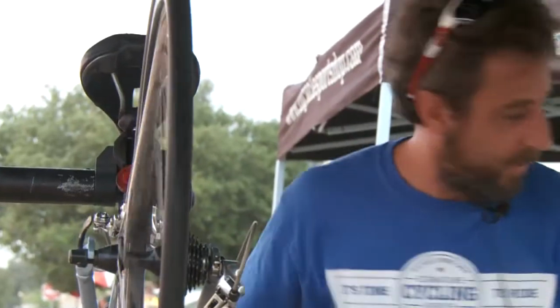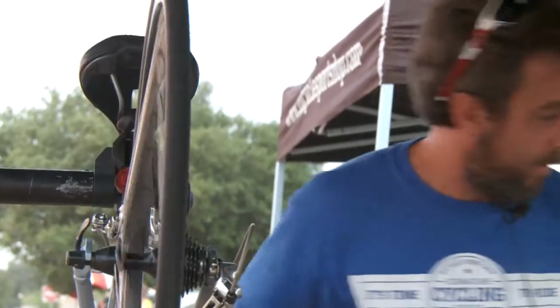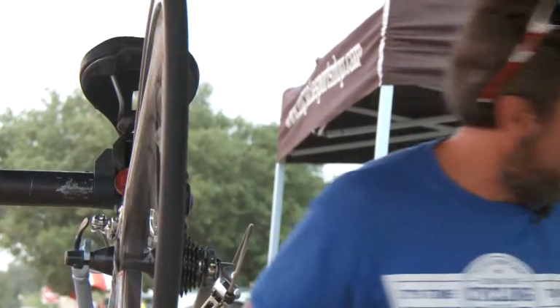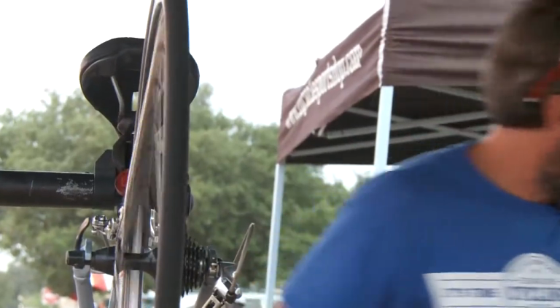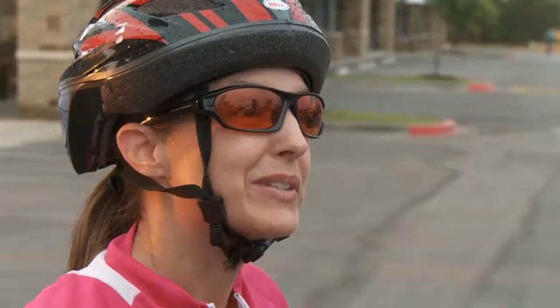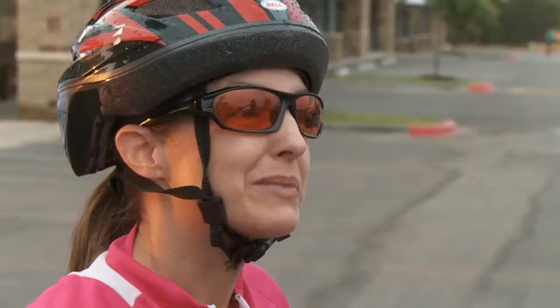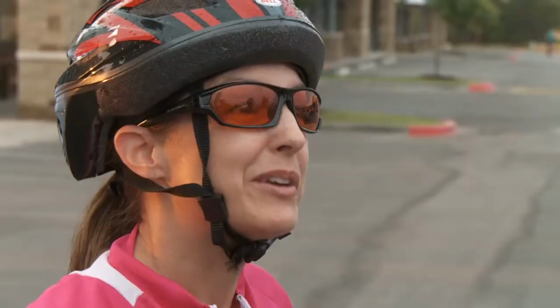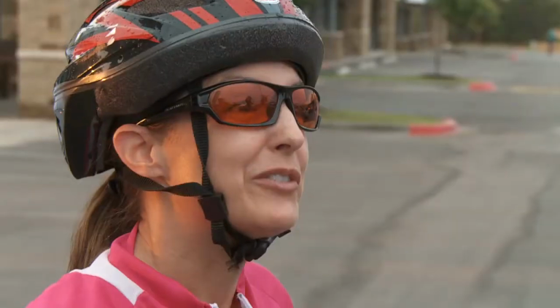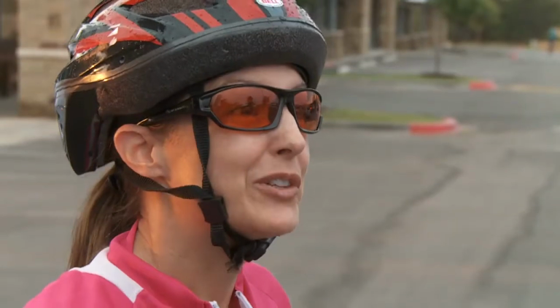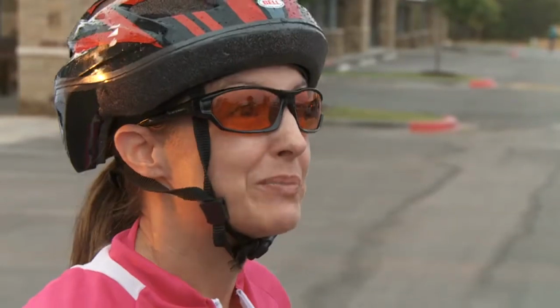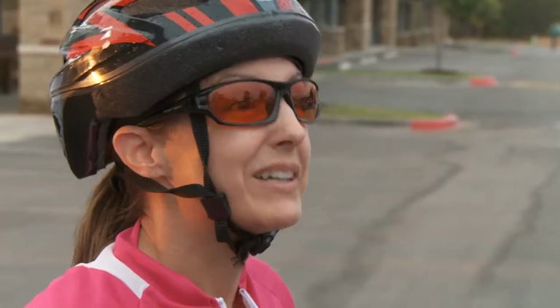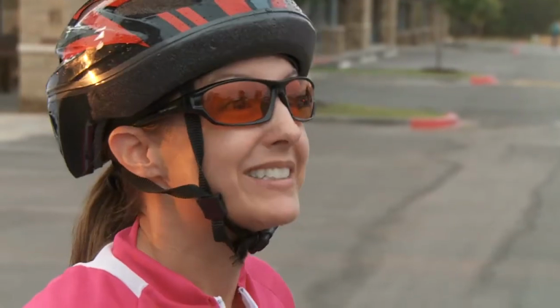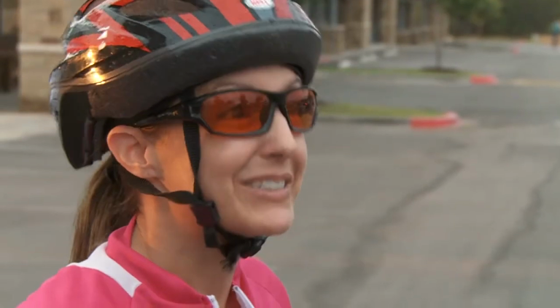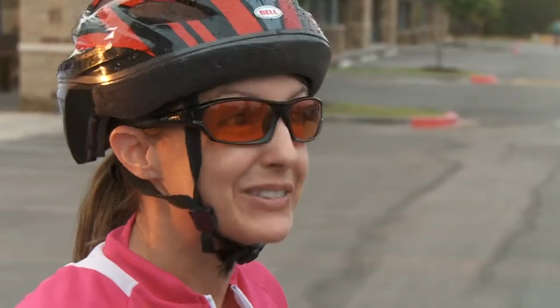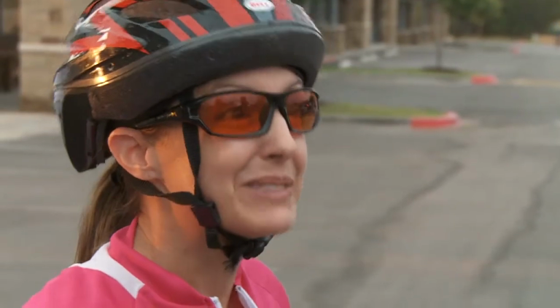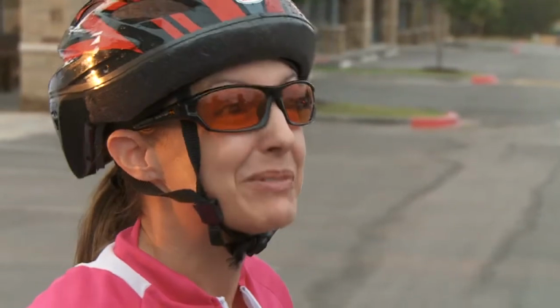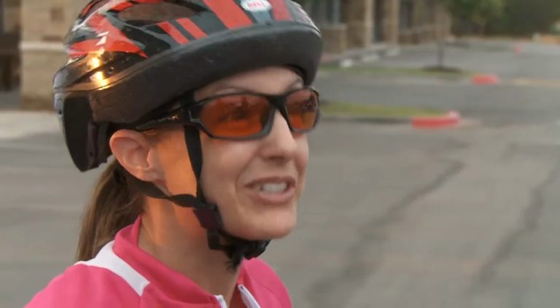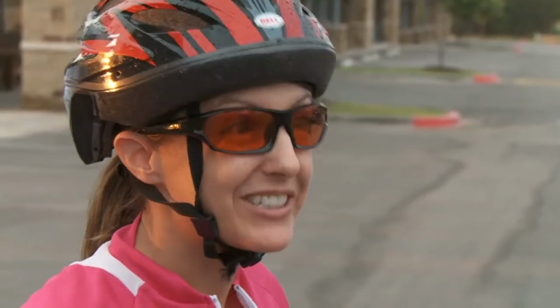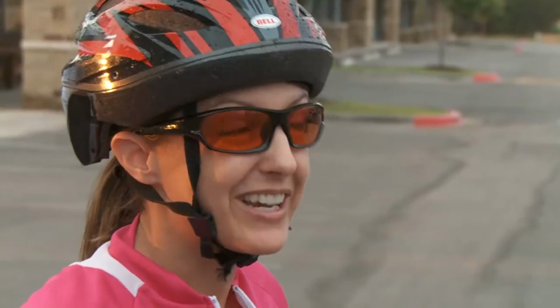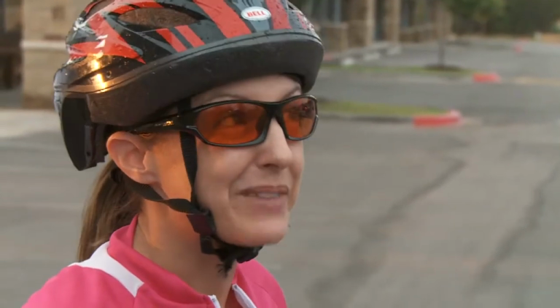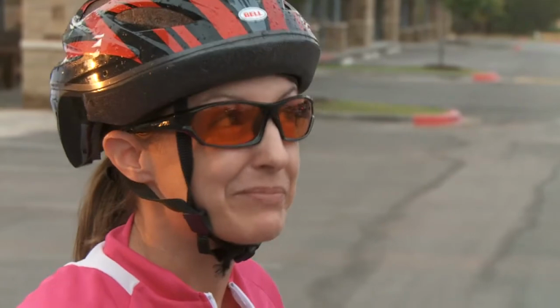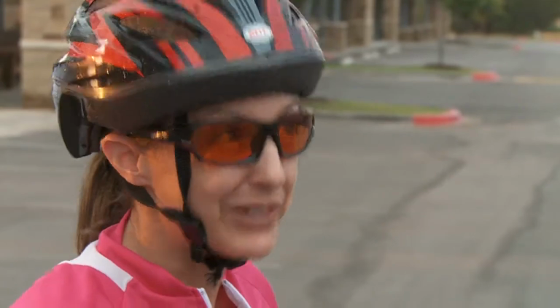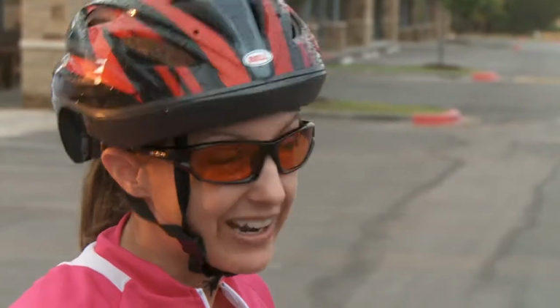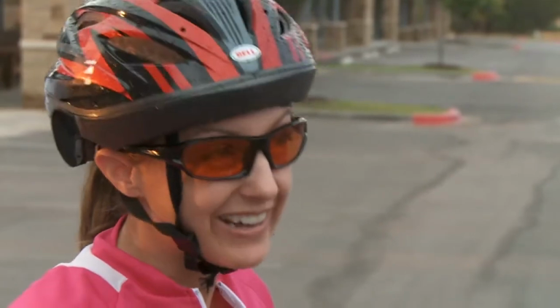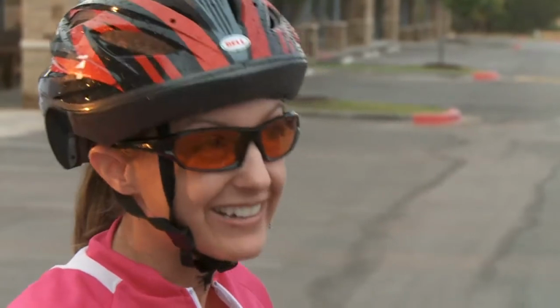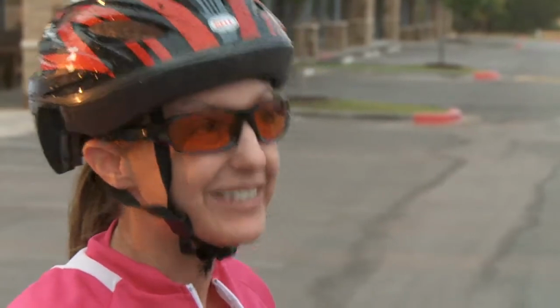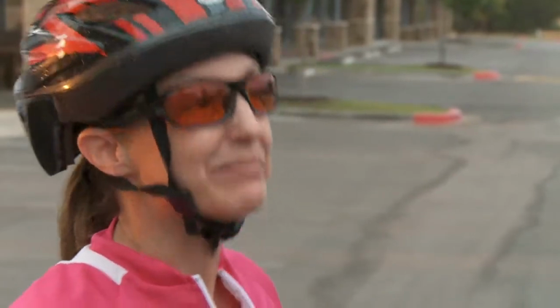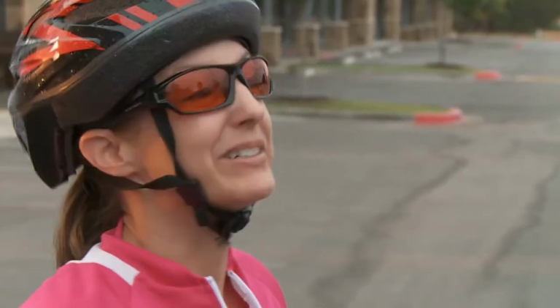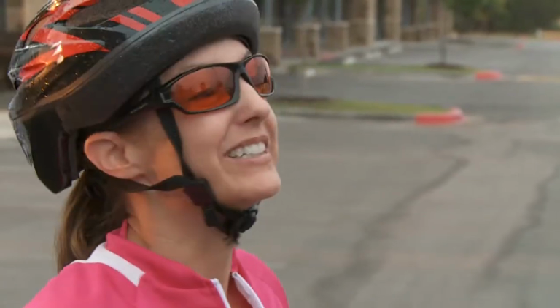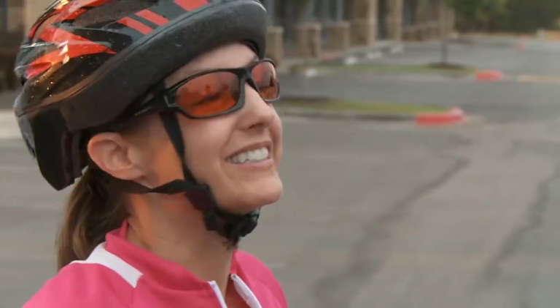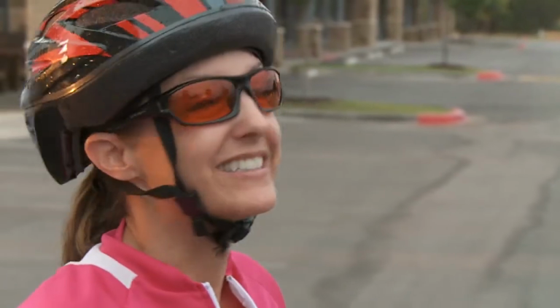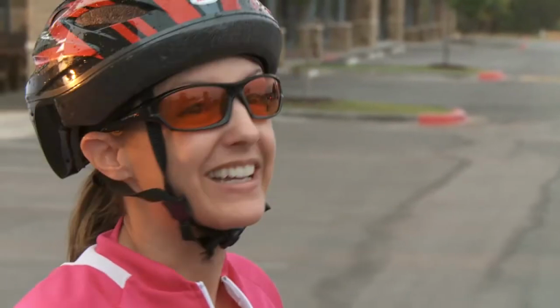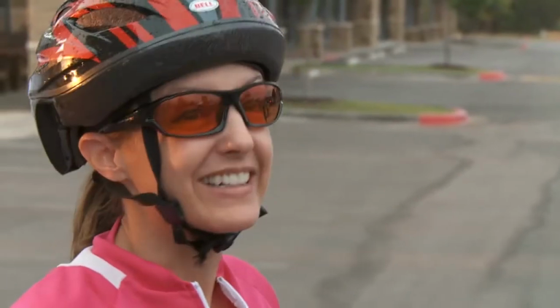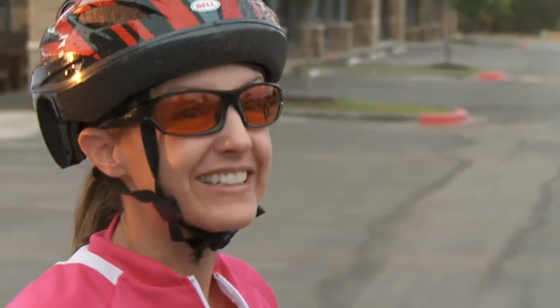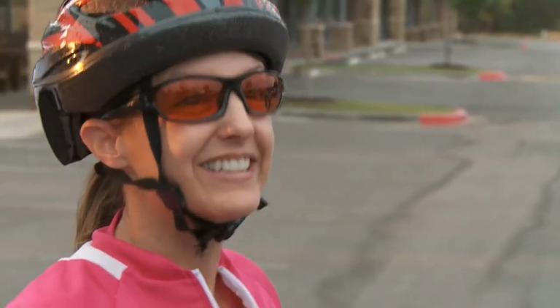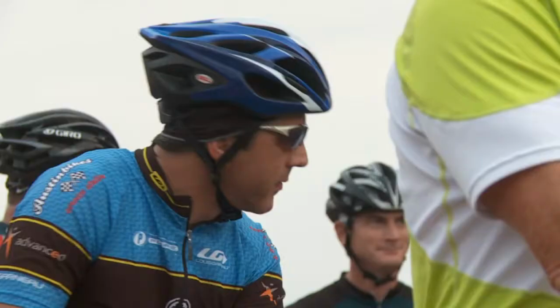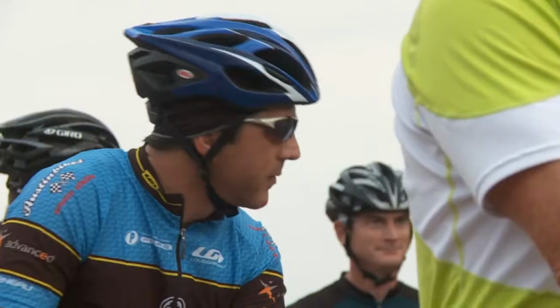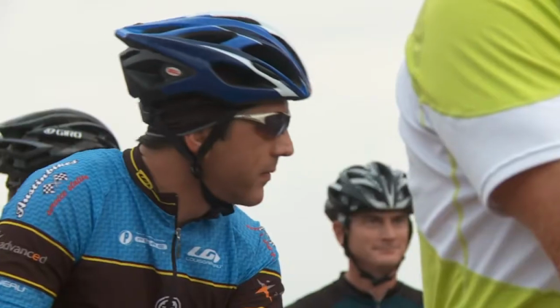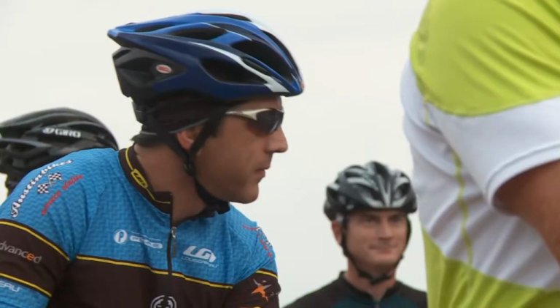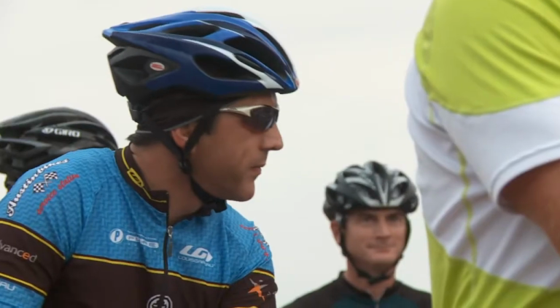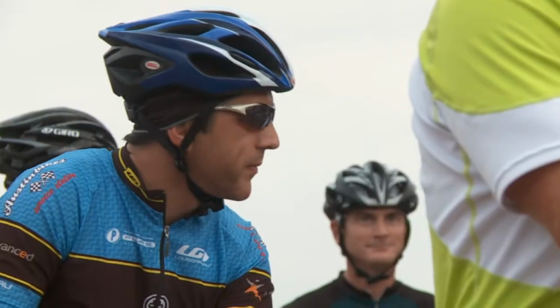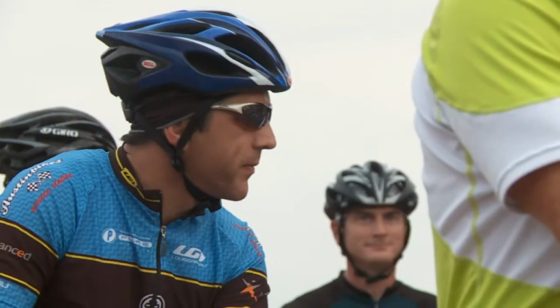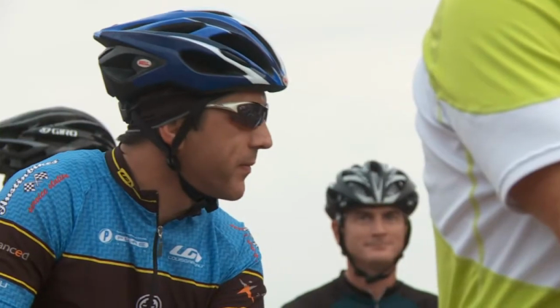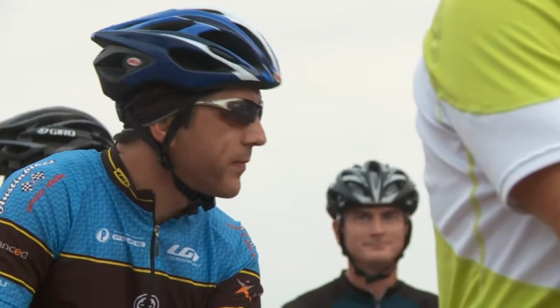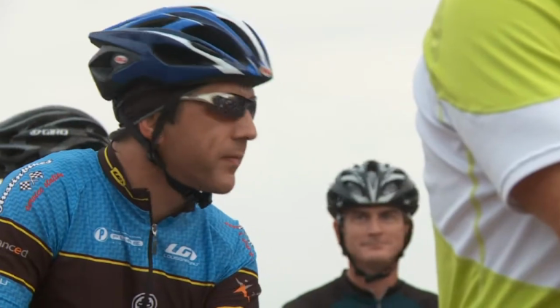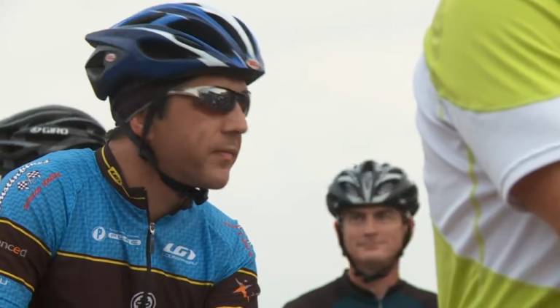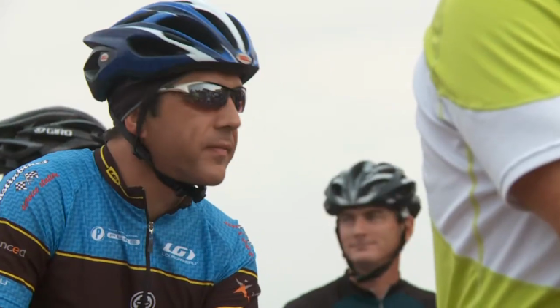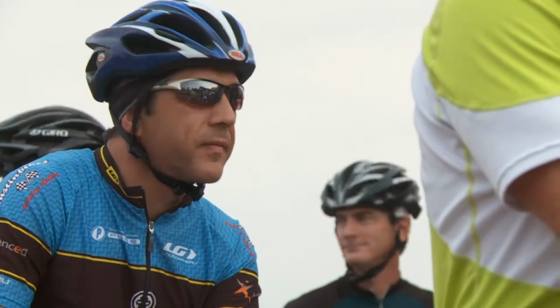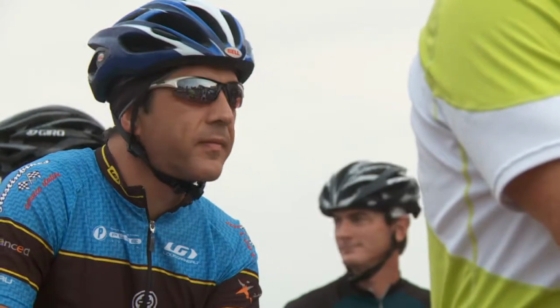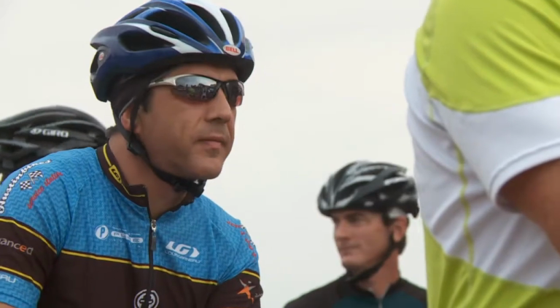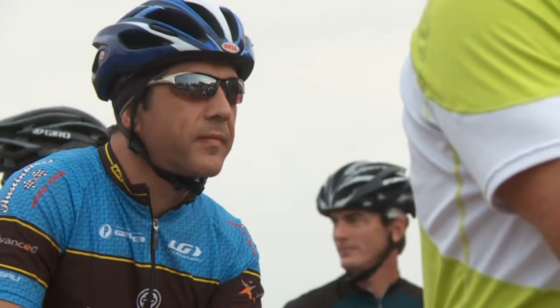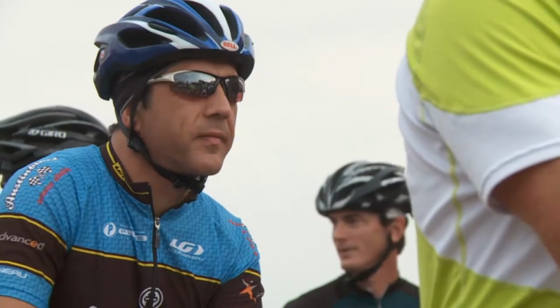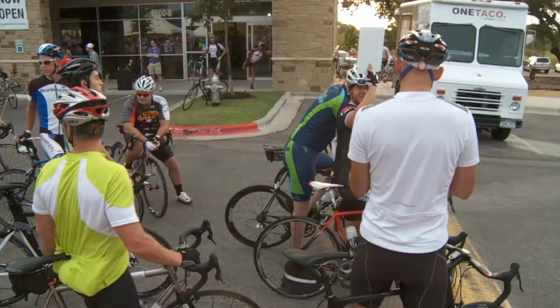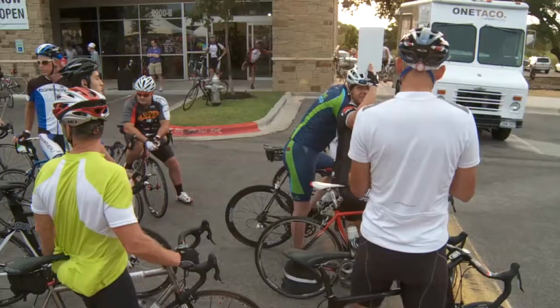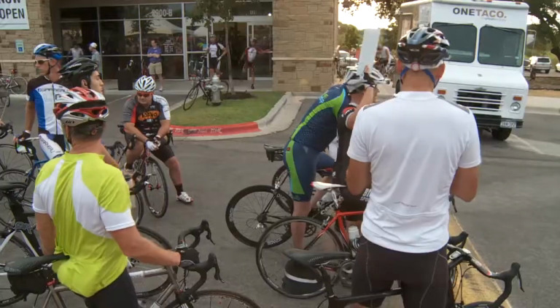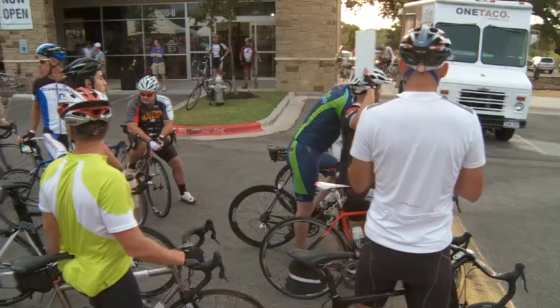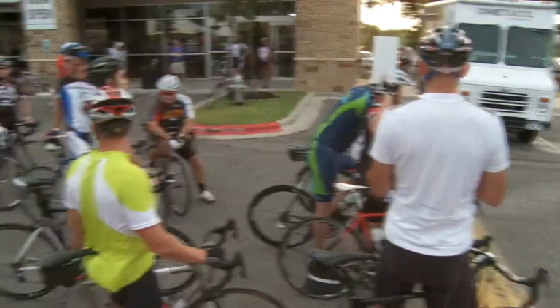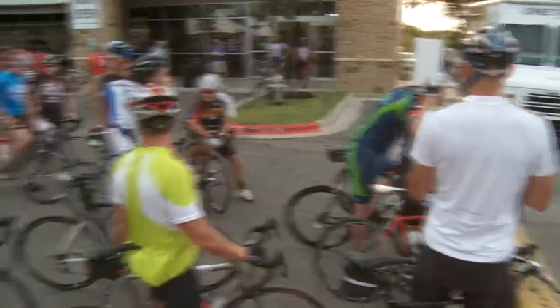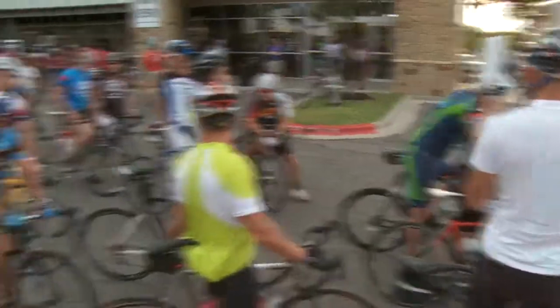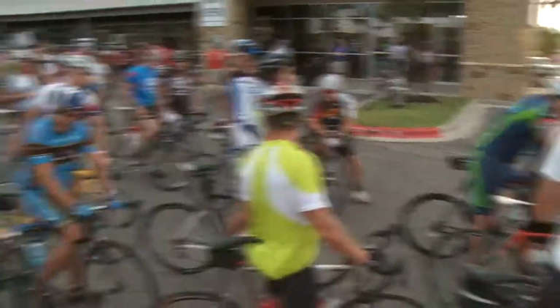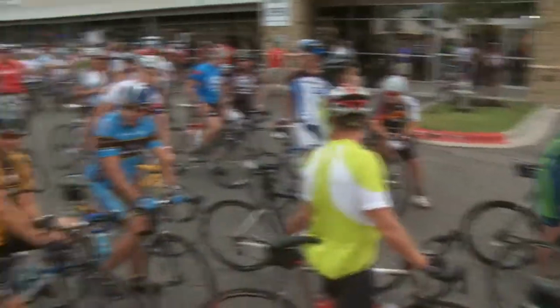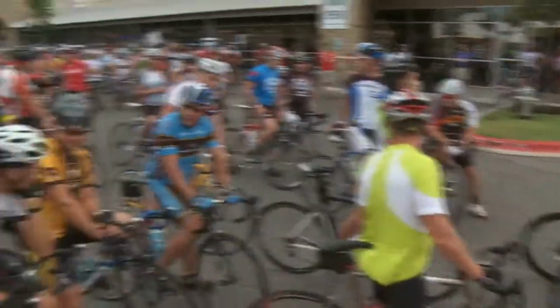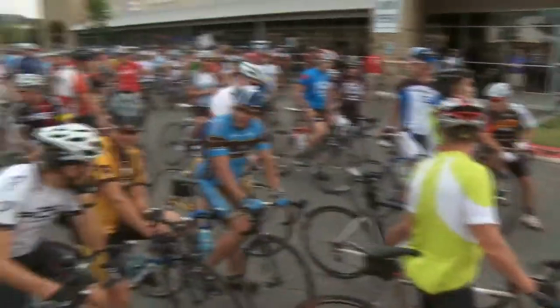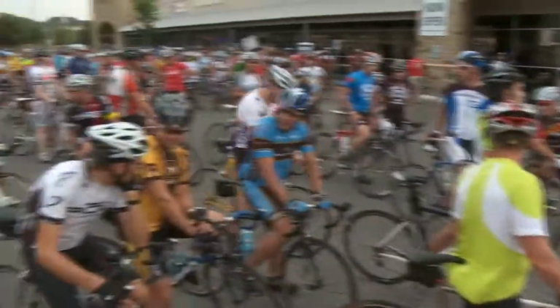This is my first Bicycle Sport Shop ride, I'm pretty excited. I'm hoping to finish the 71 miles.